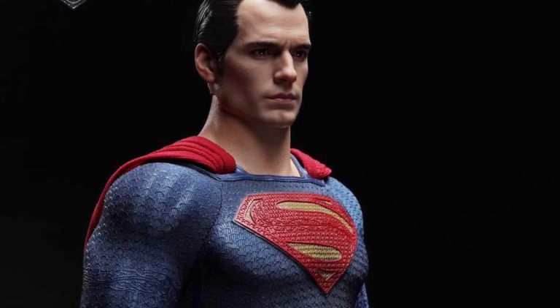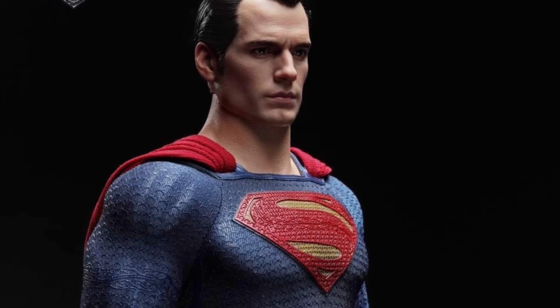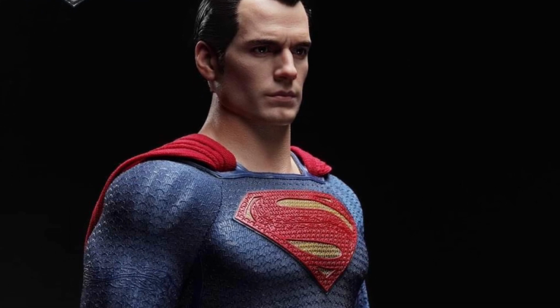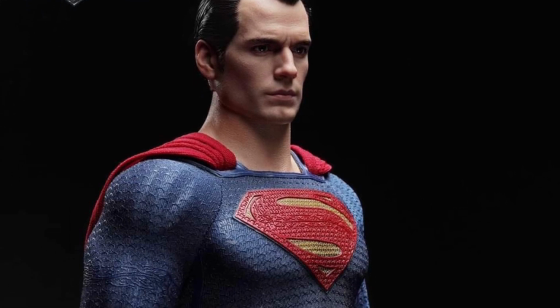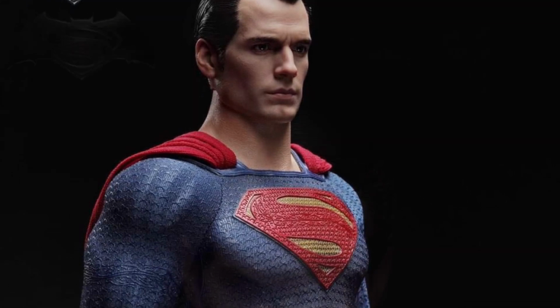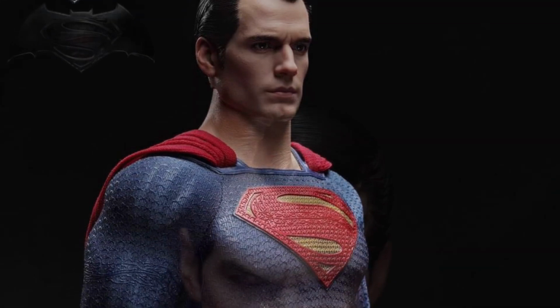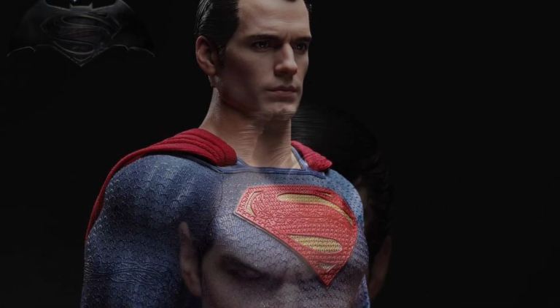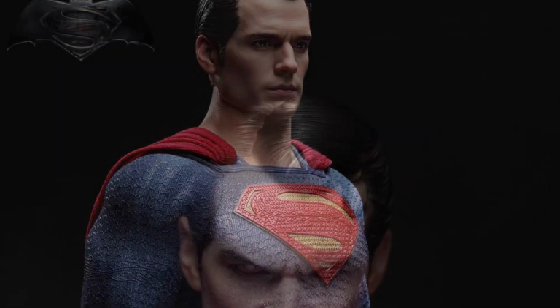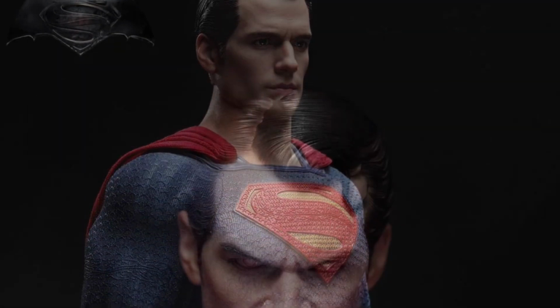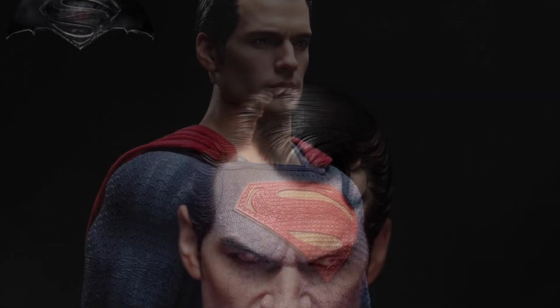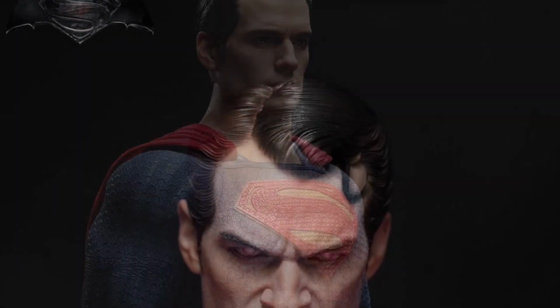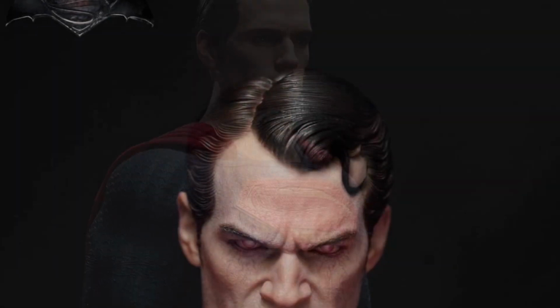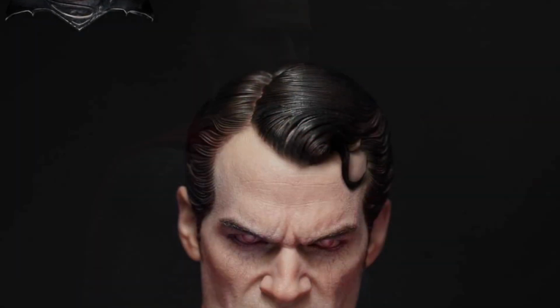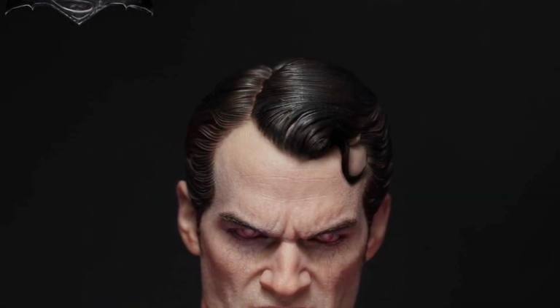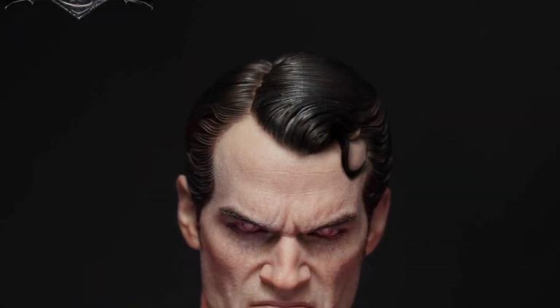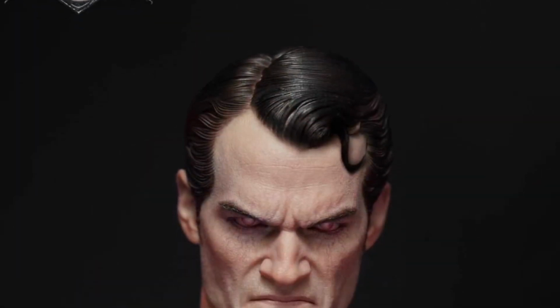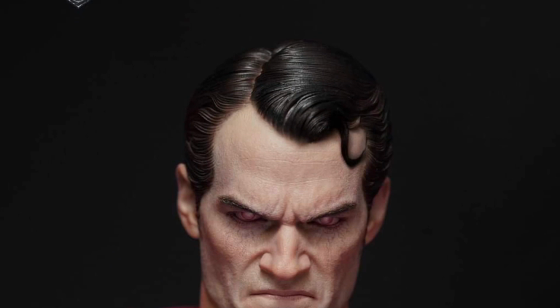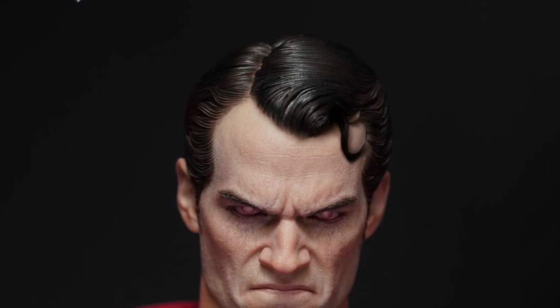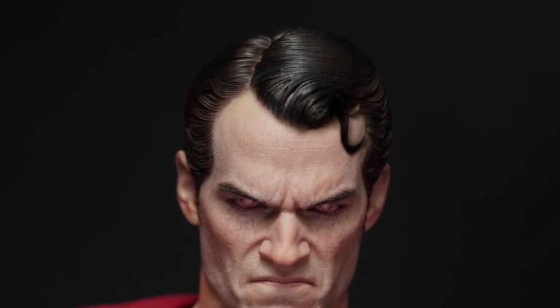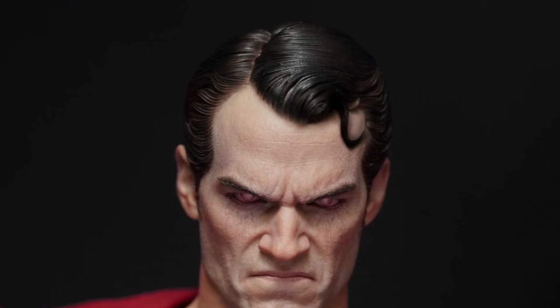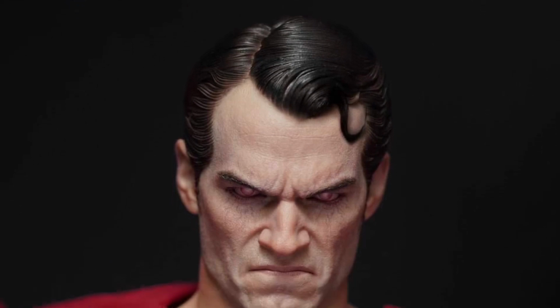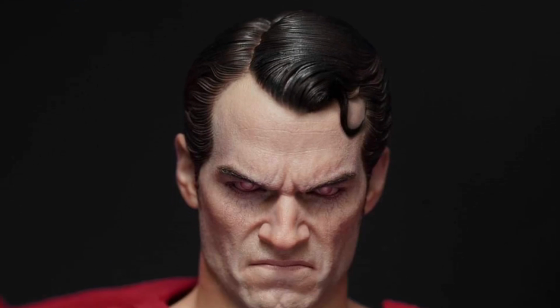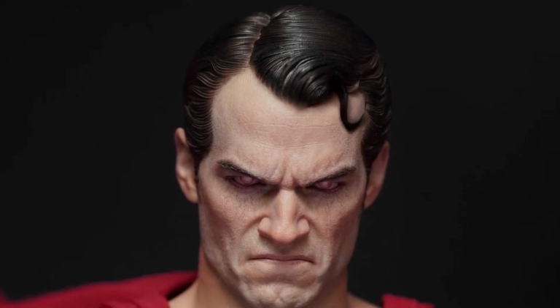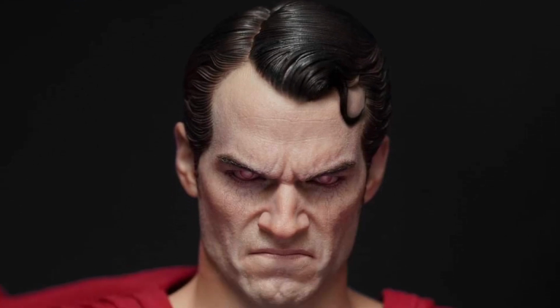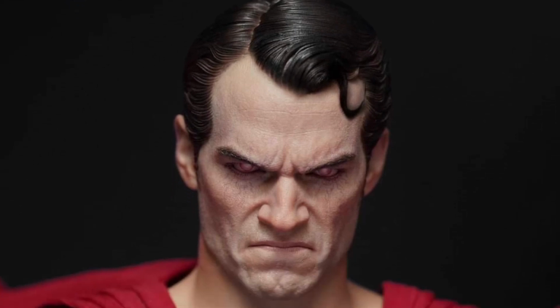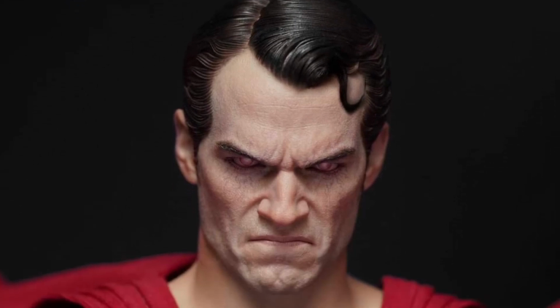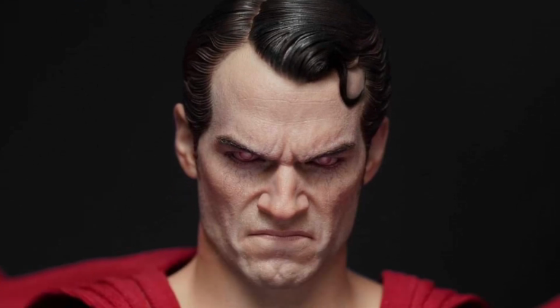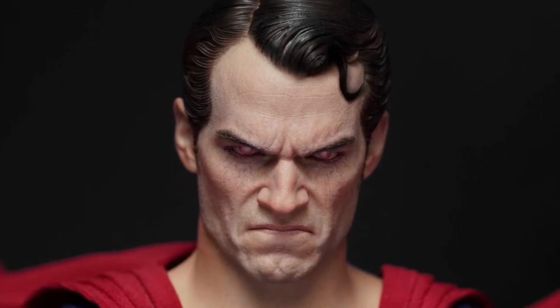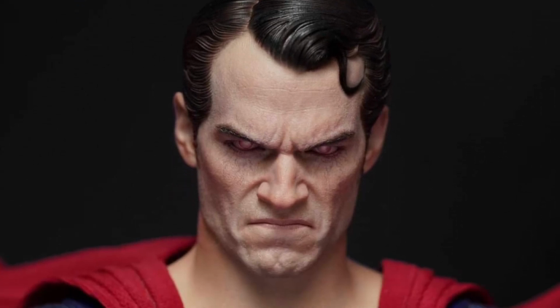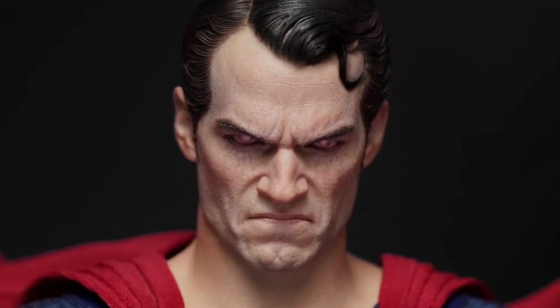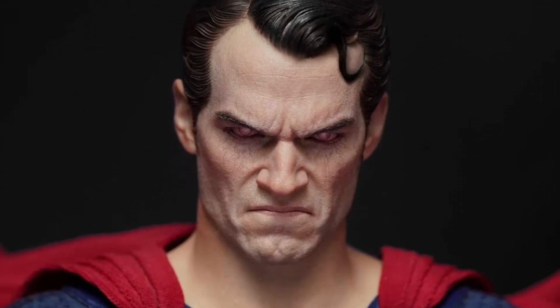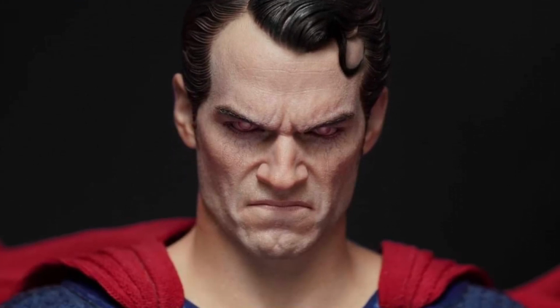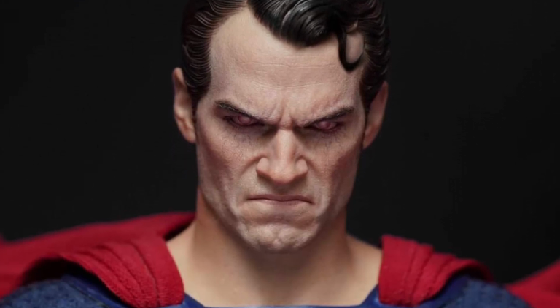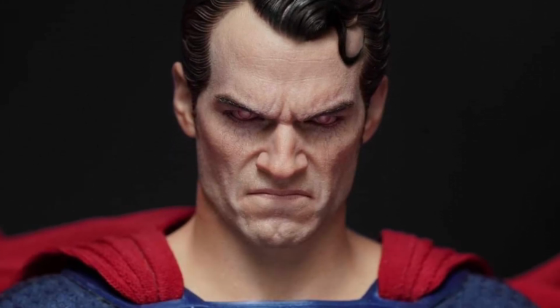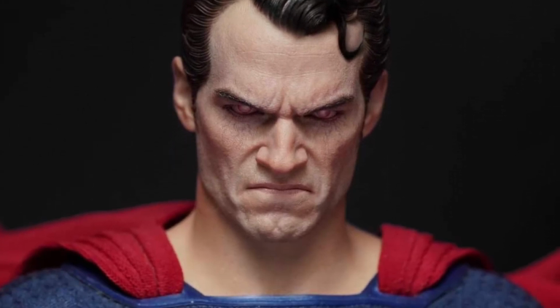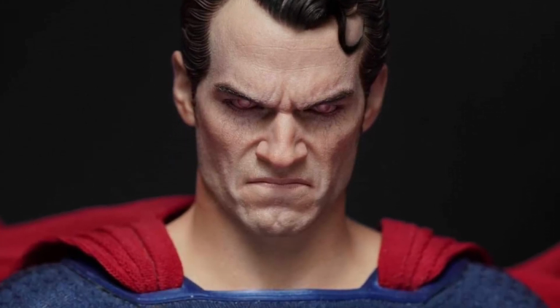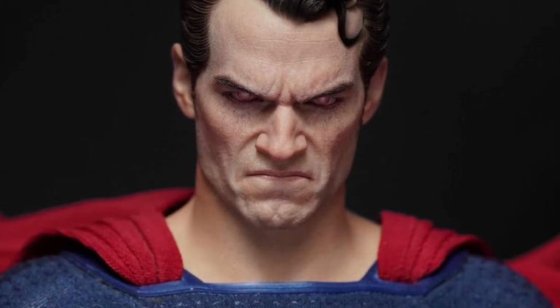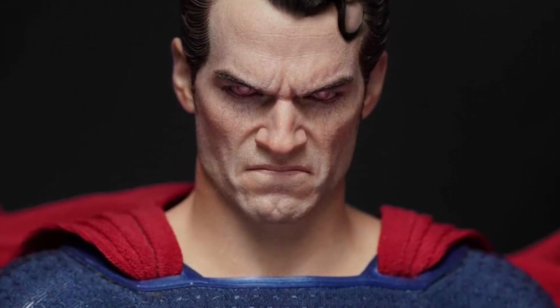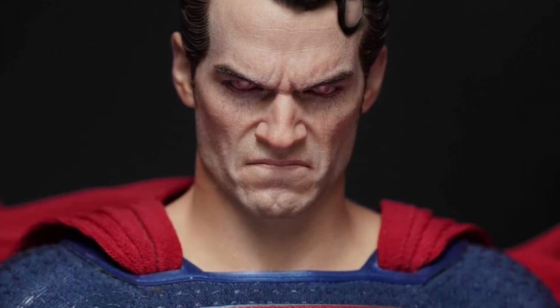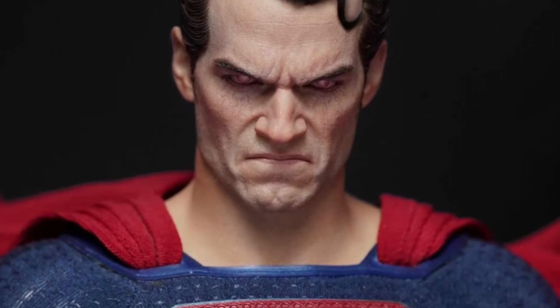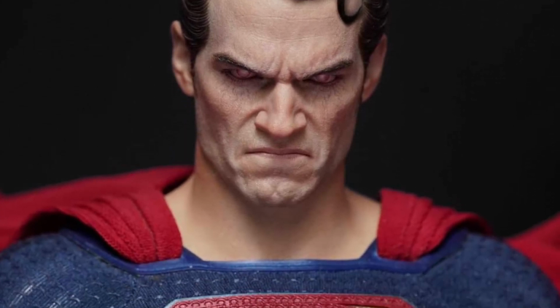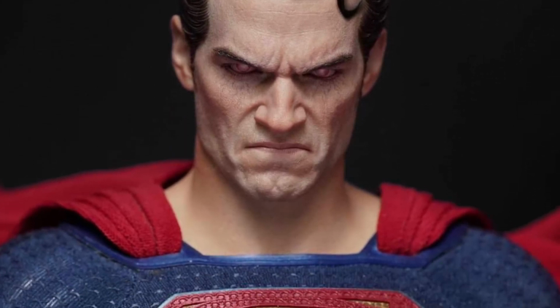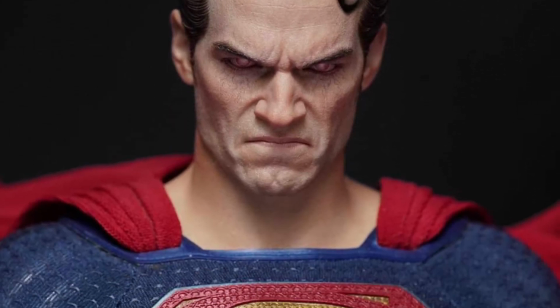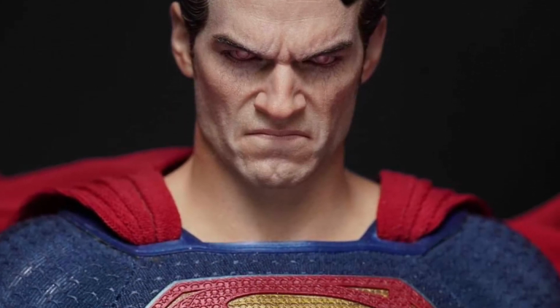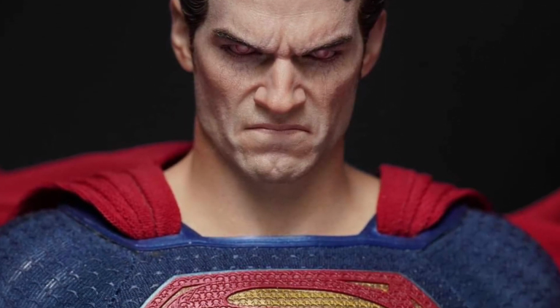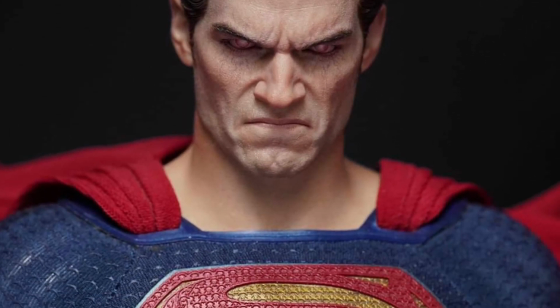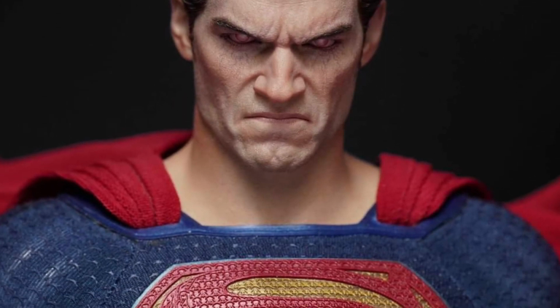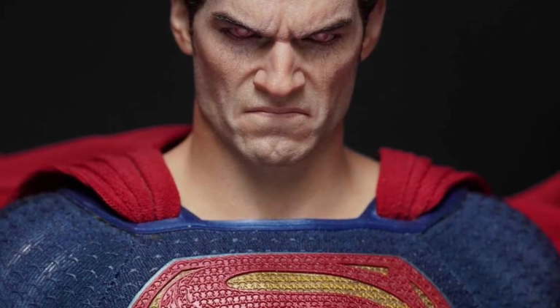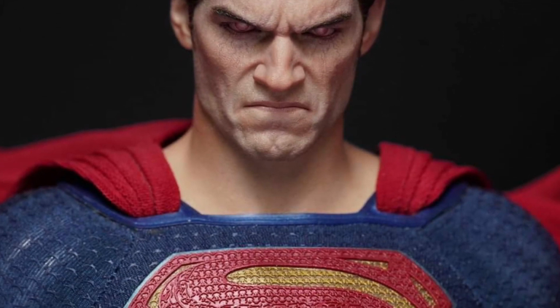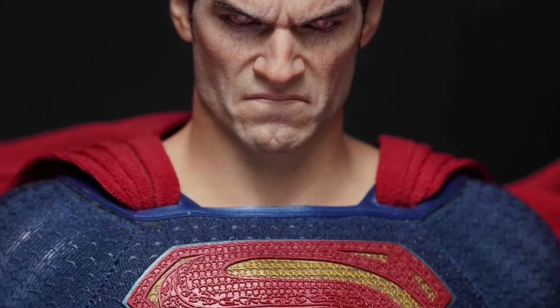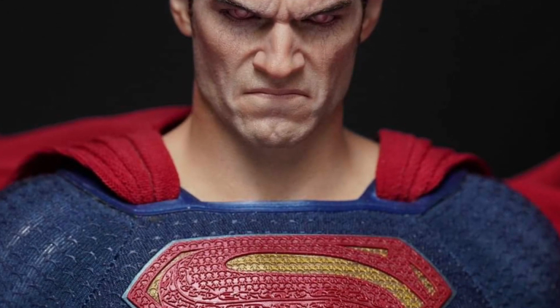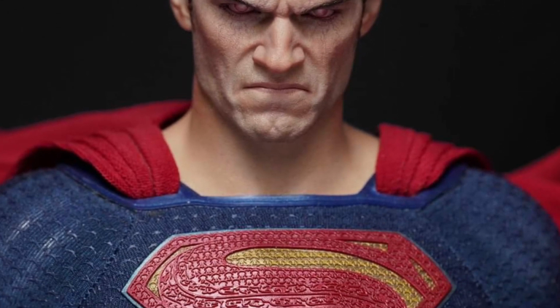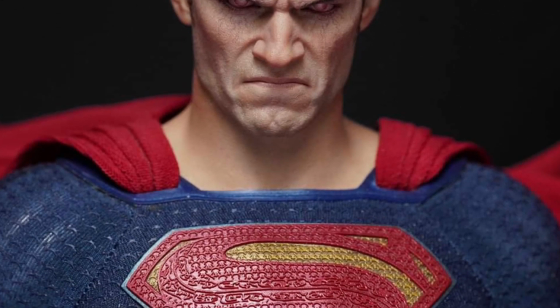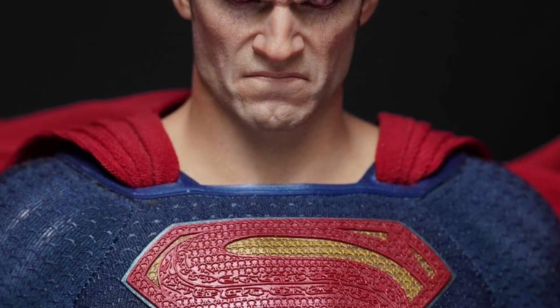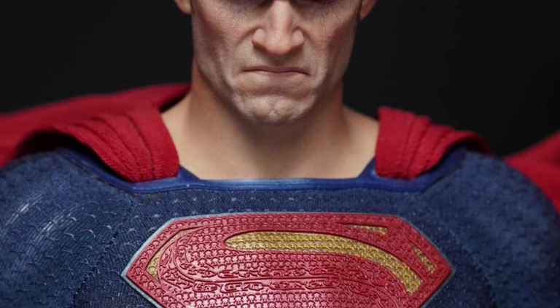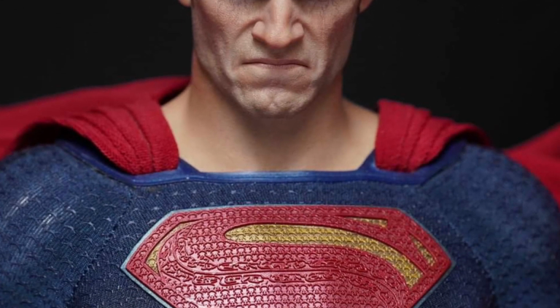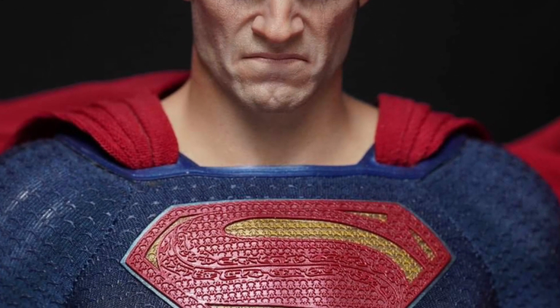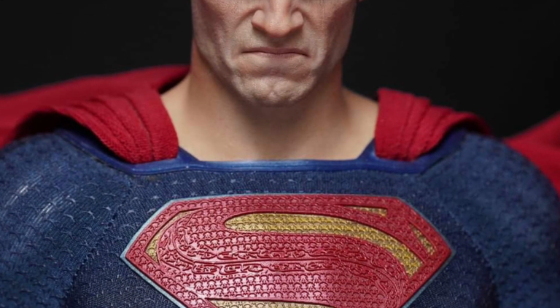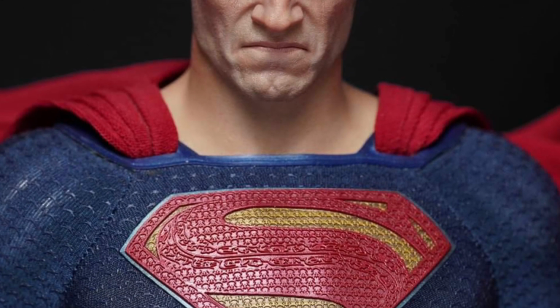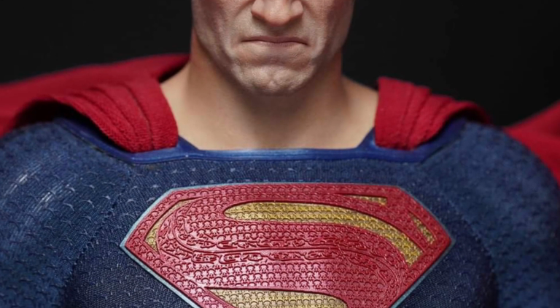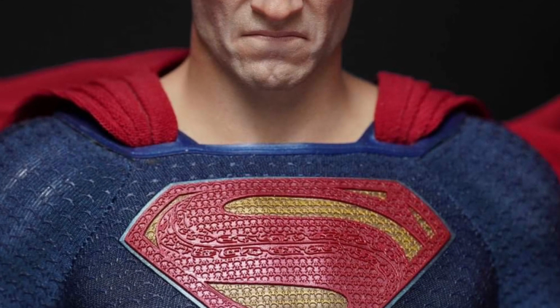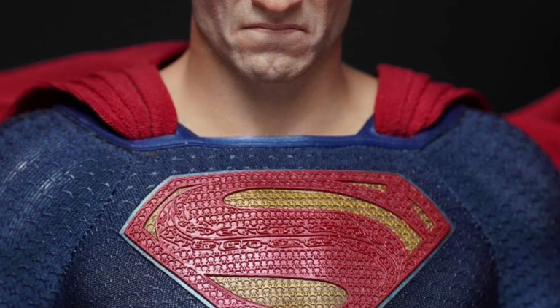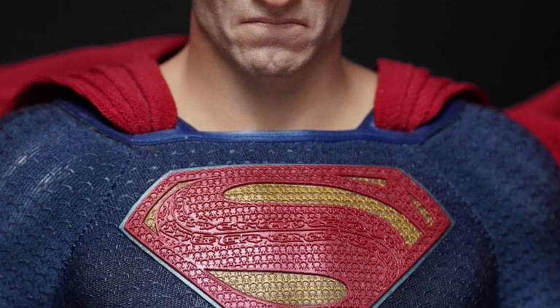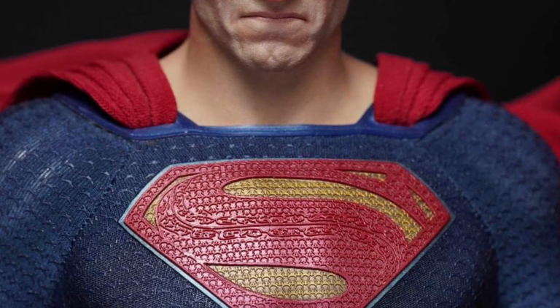Who really killed Superman in that movie? Was it Batman or was it Doomsday? Hey, look at him — he's angry there. Great face sculpts.